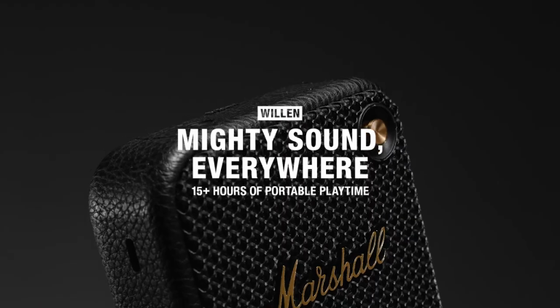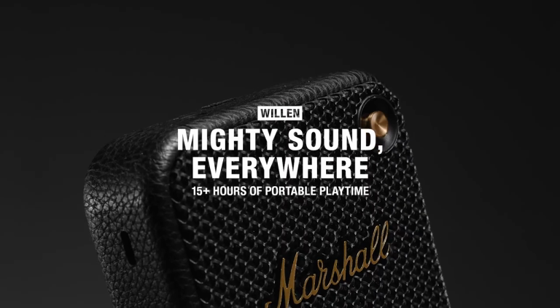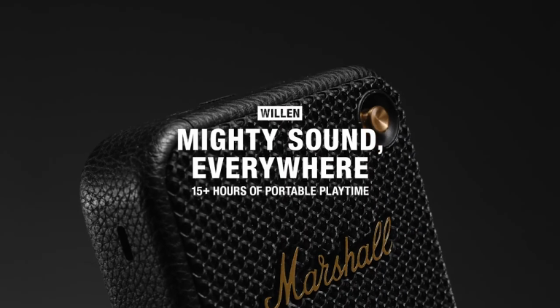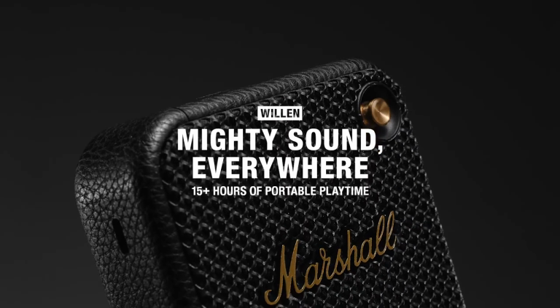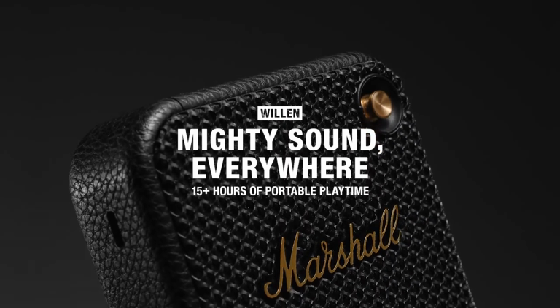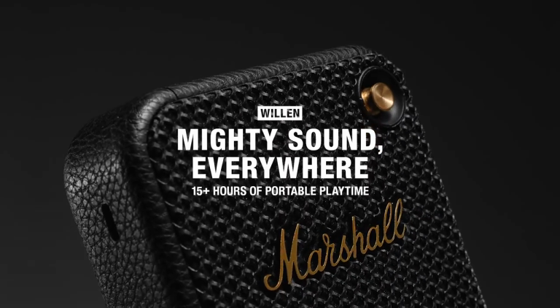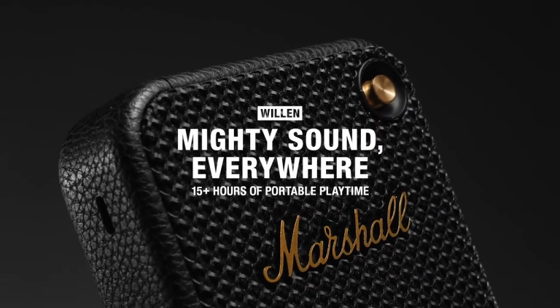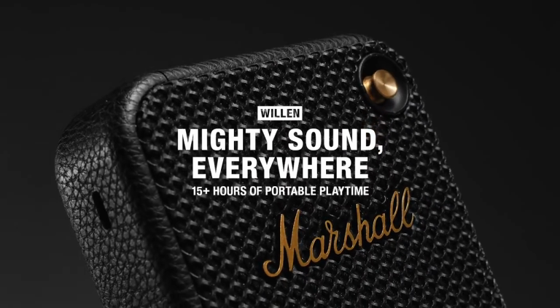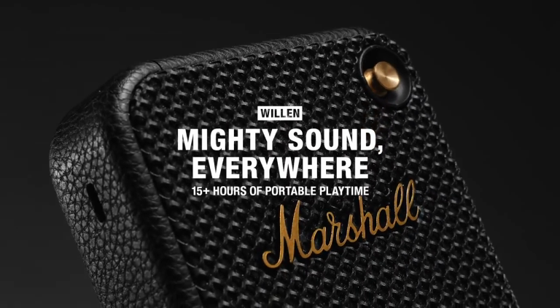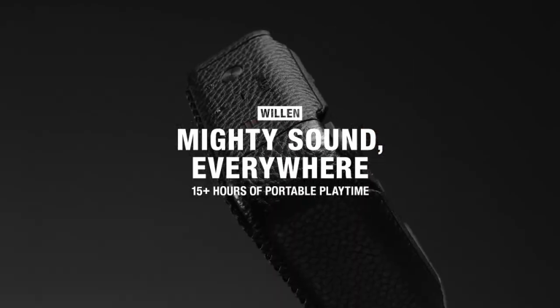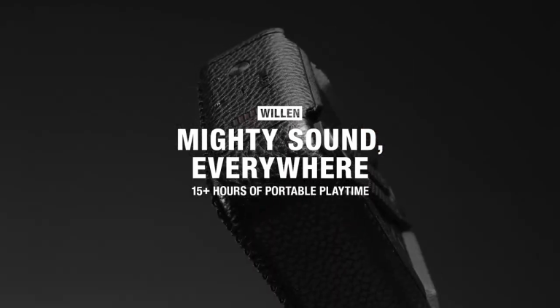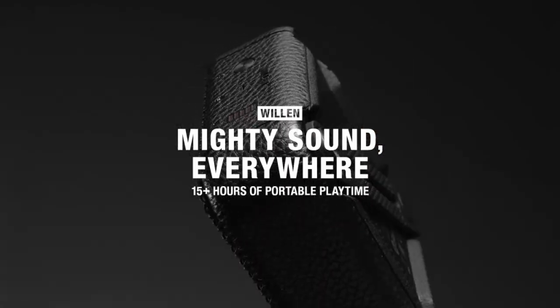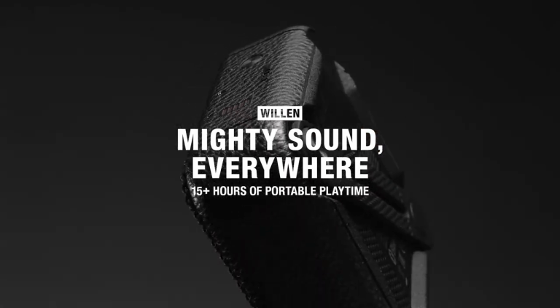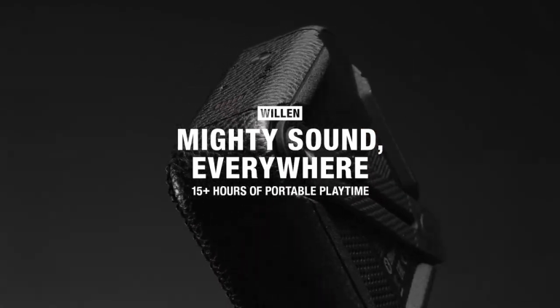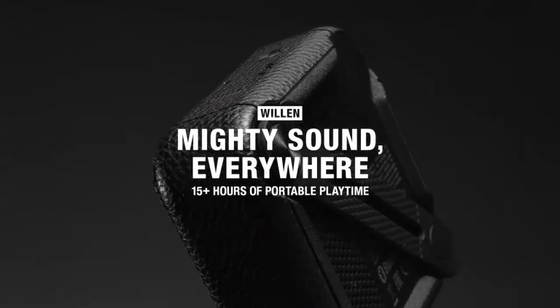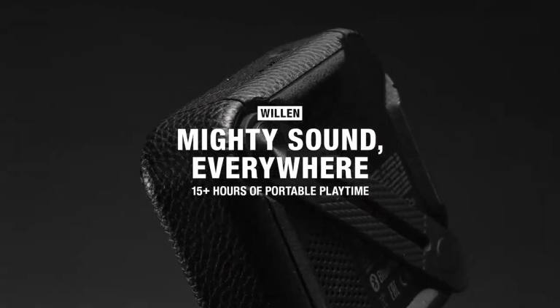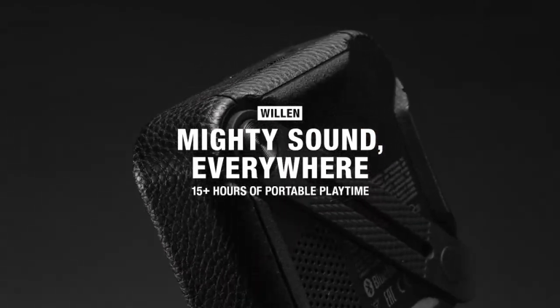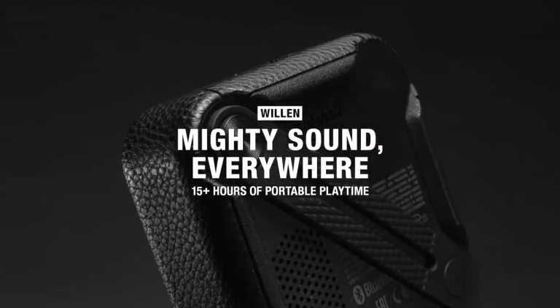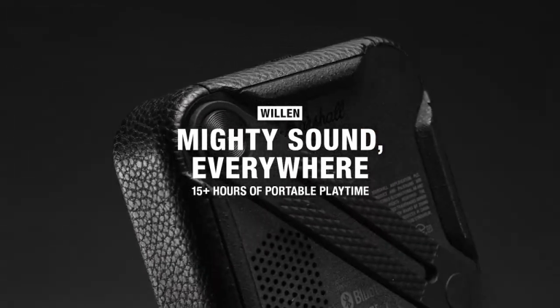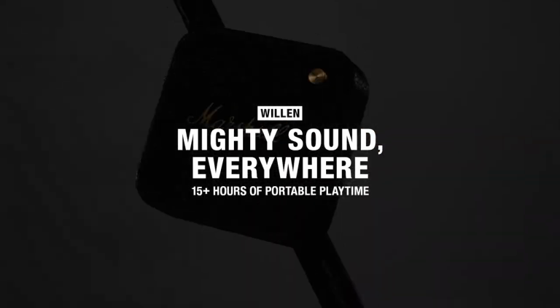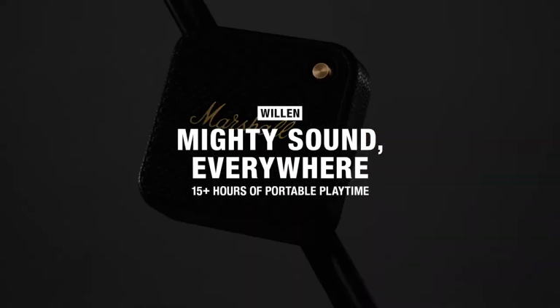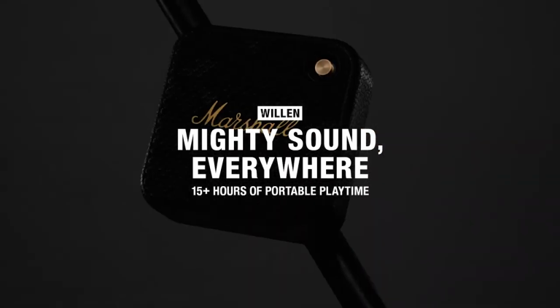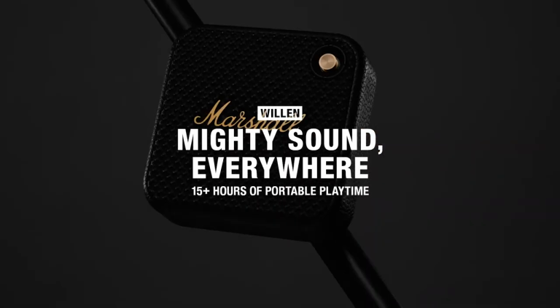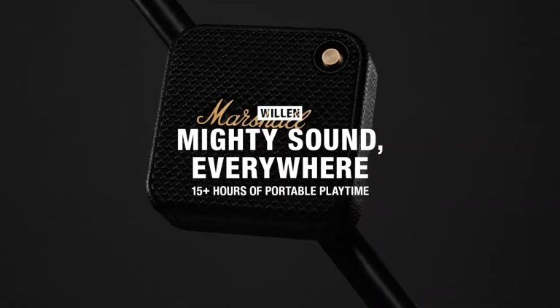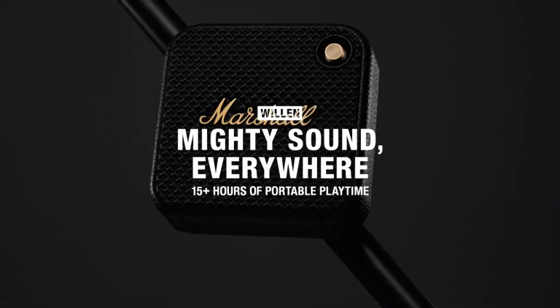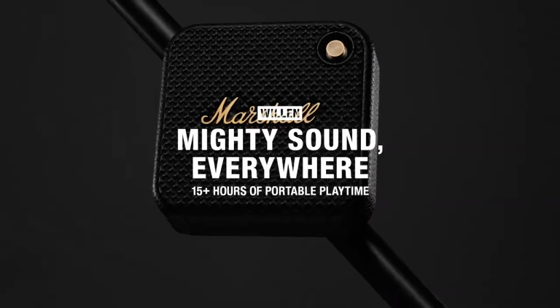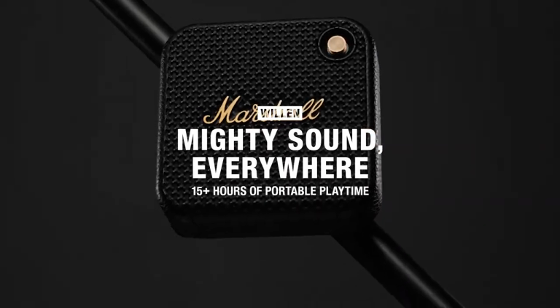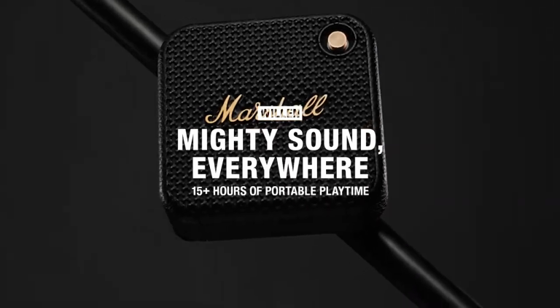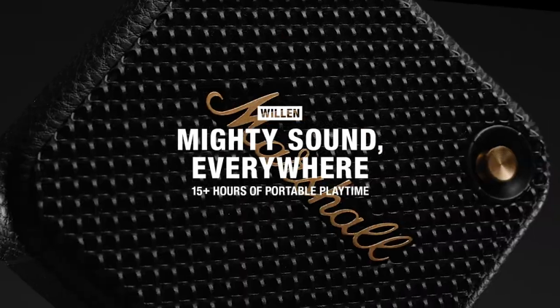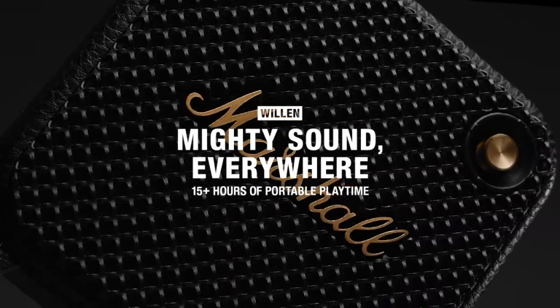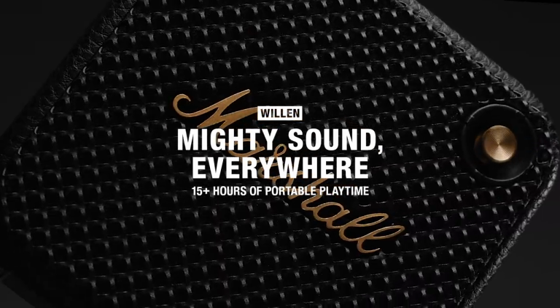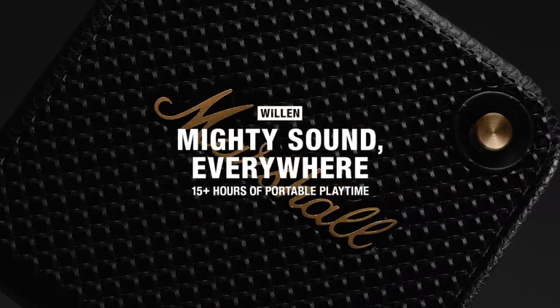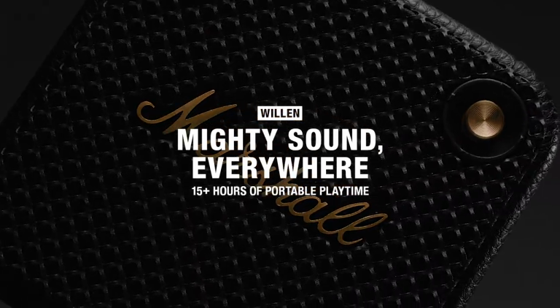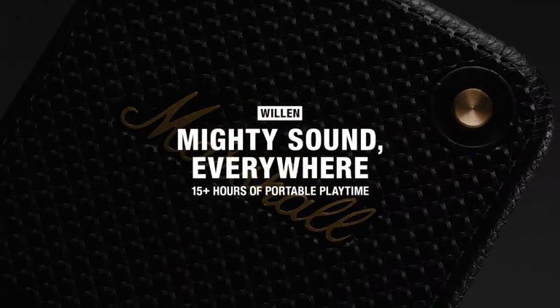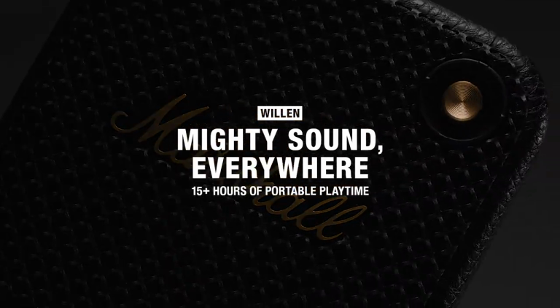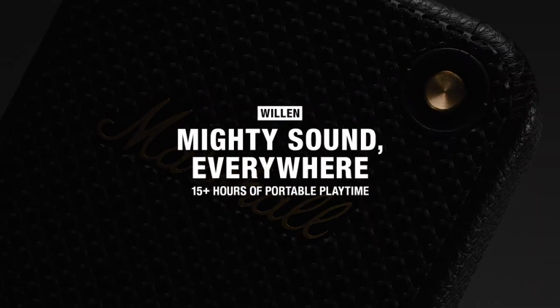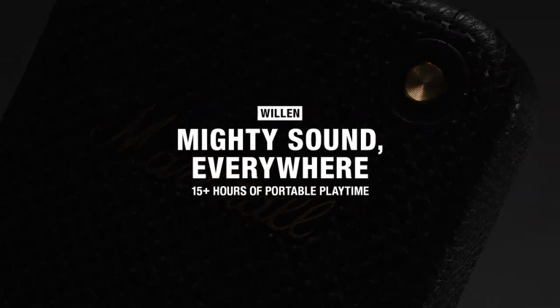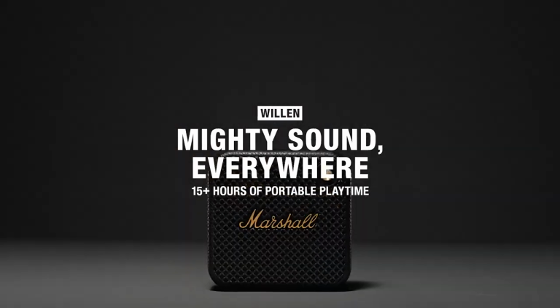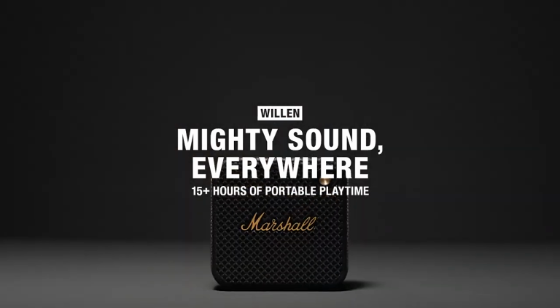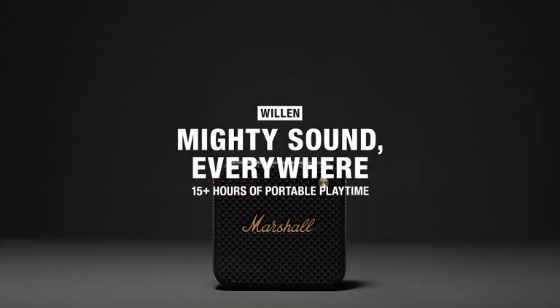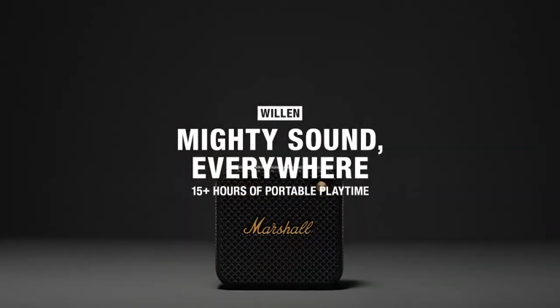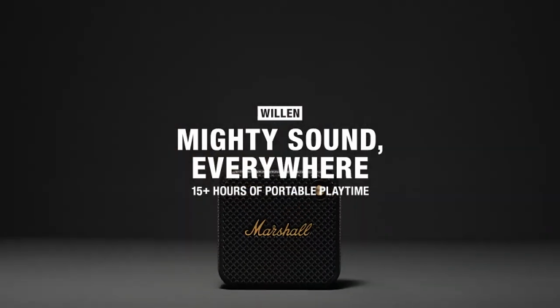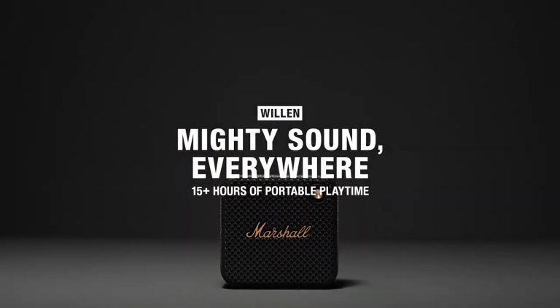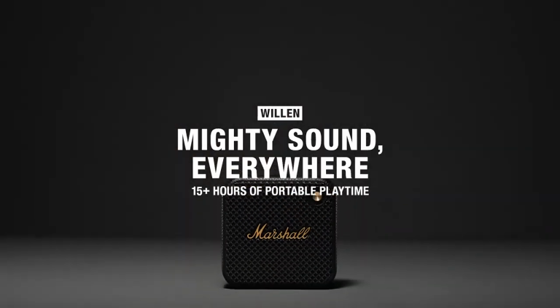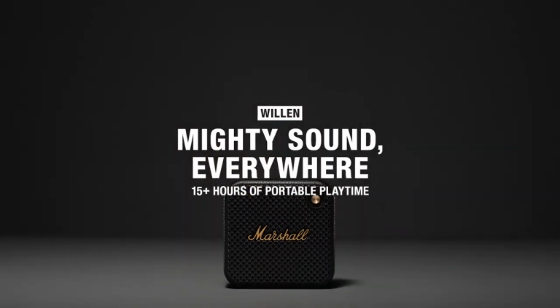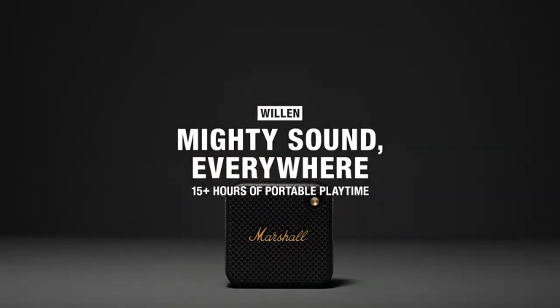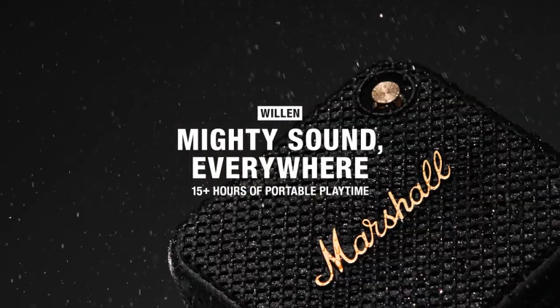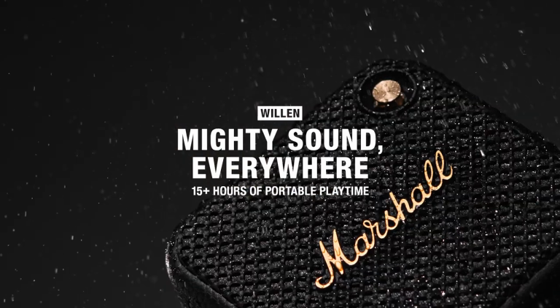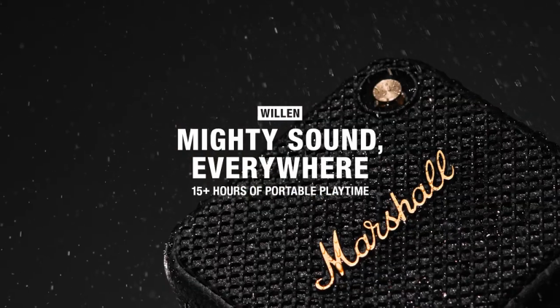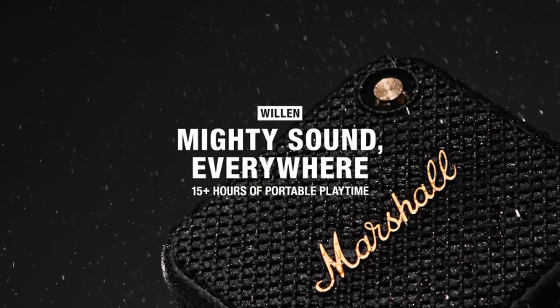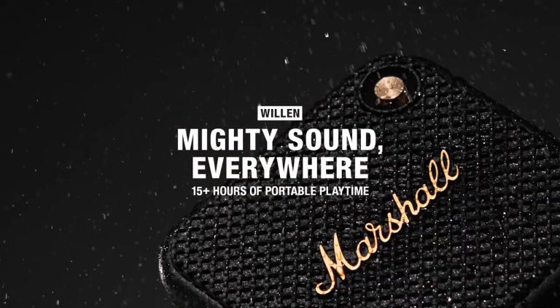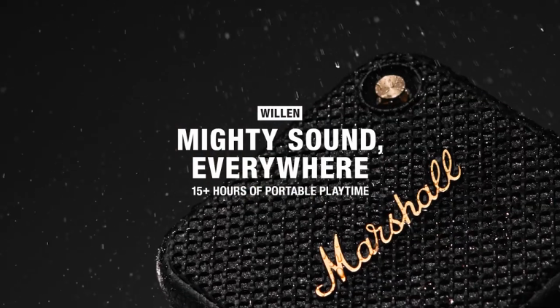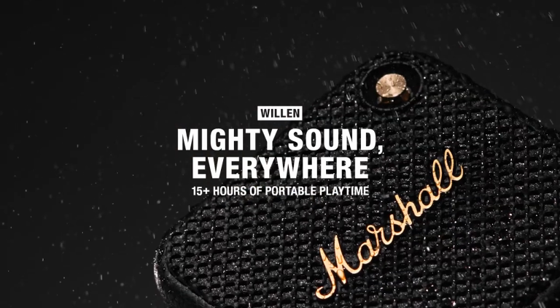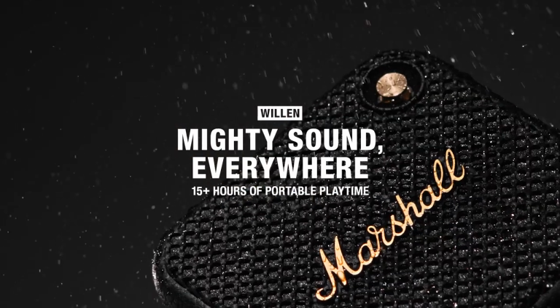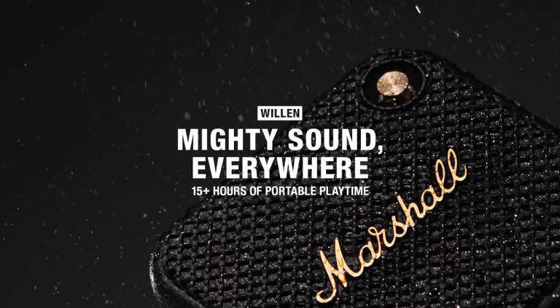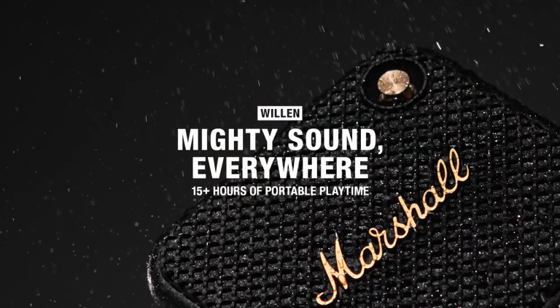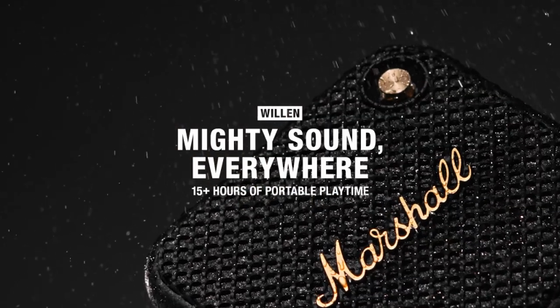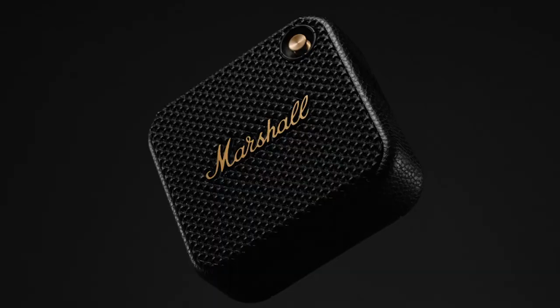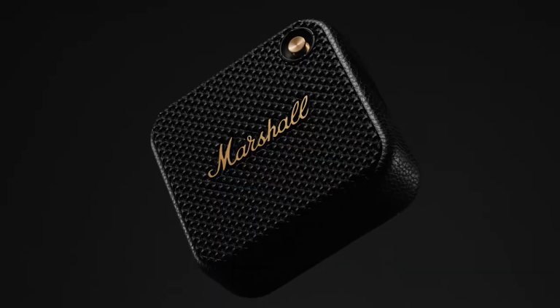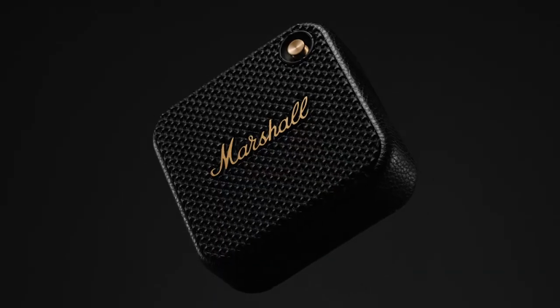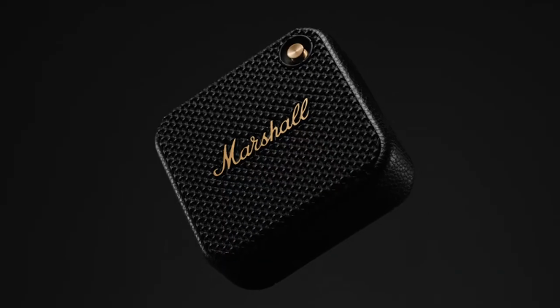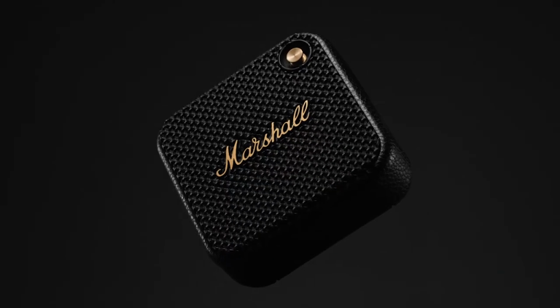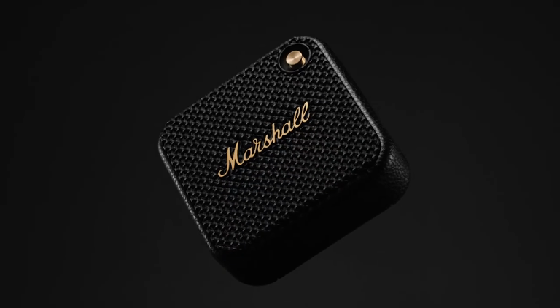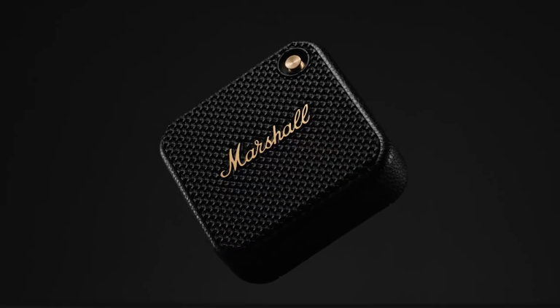Willen — mighty sound everywhere, with 15-plus hours of portable playtime.